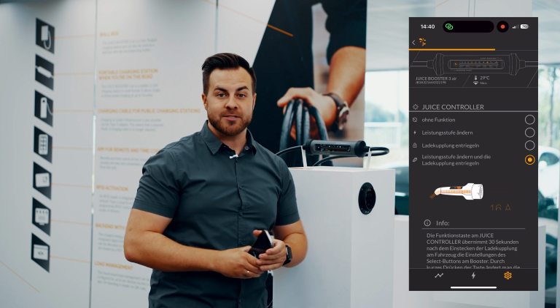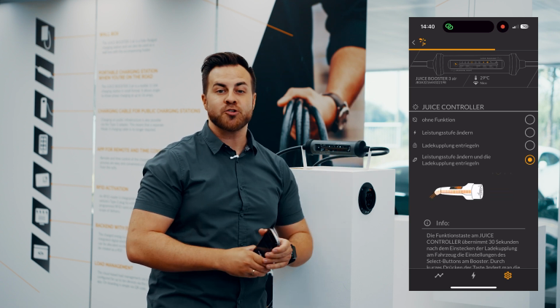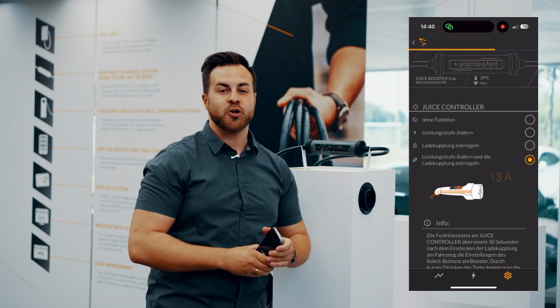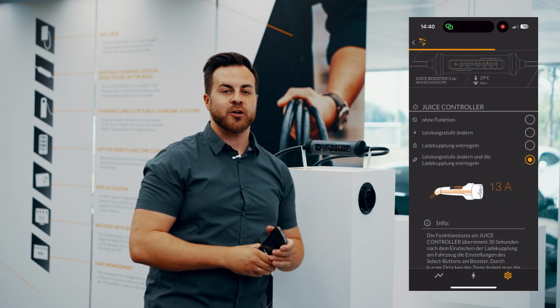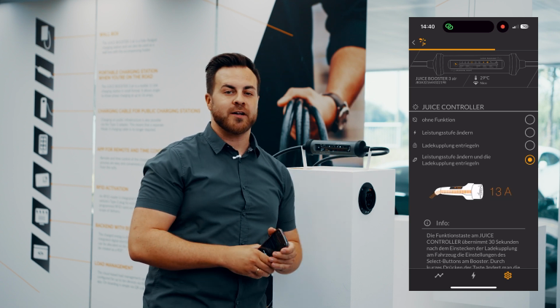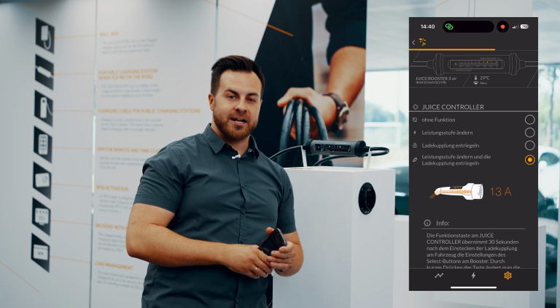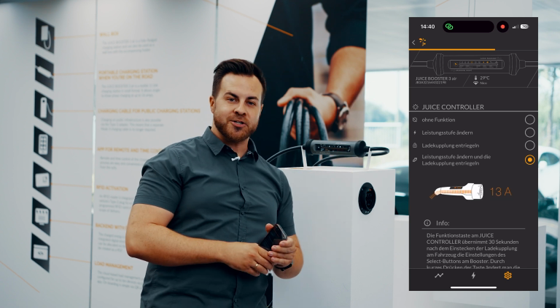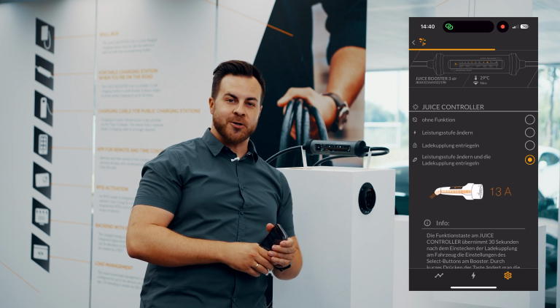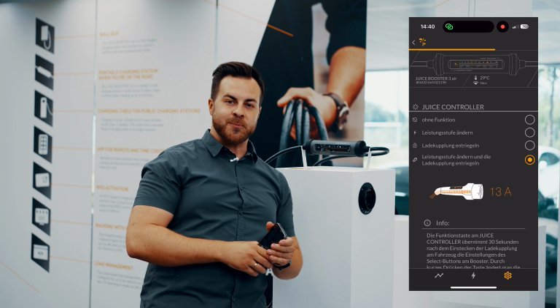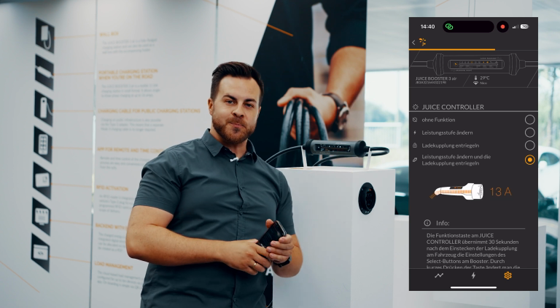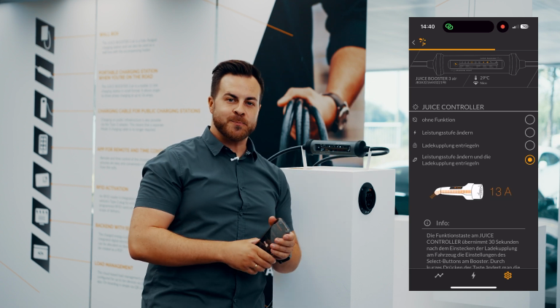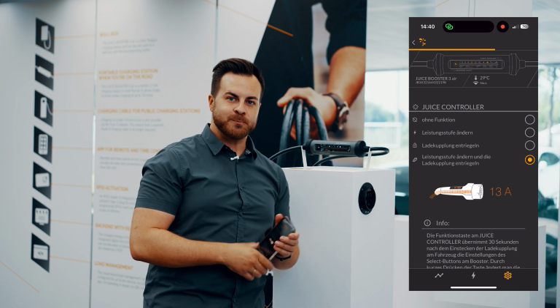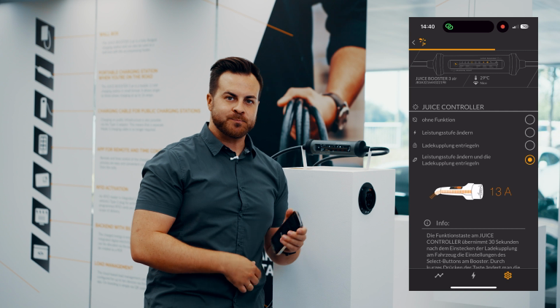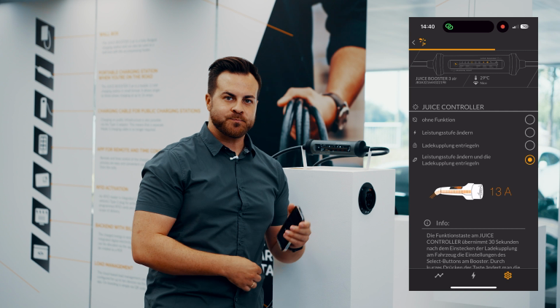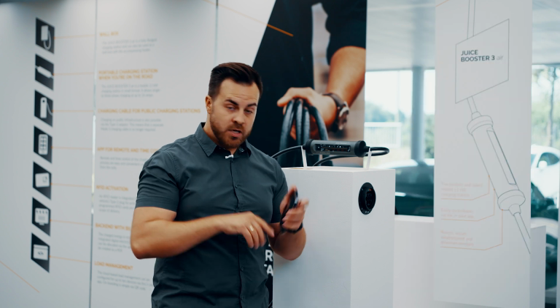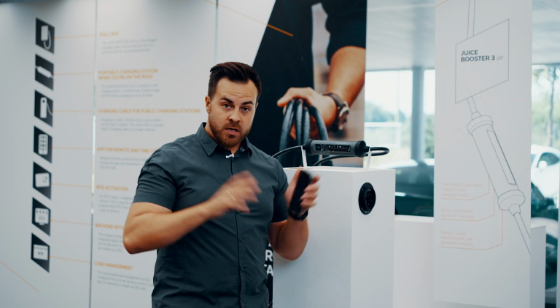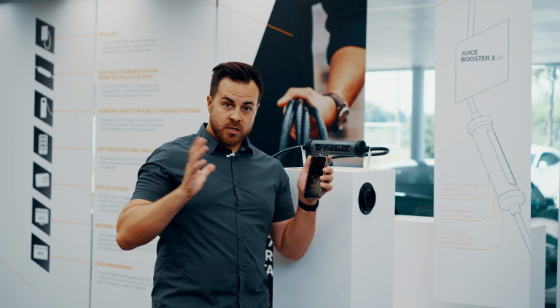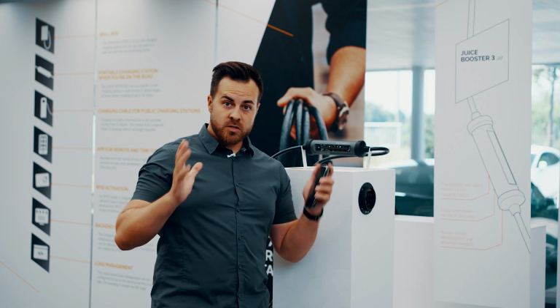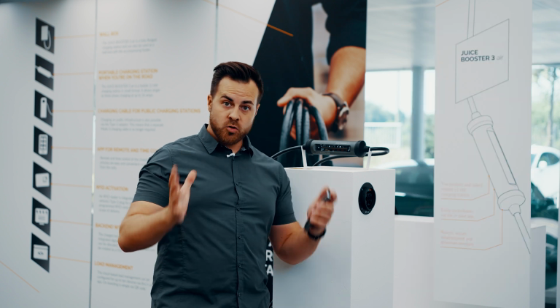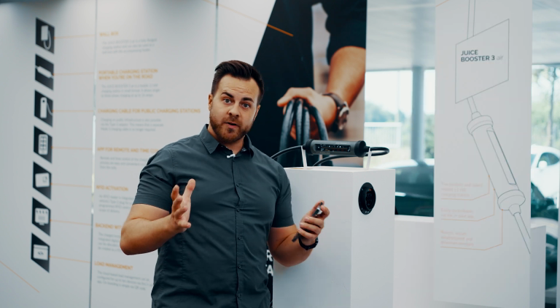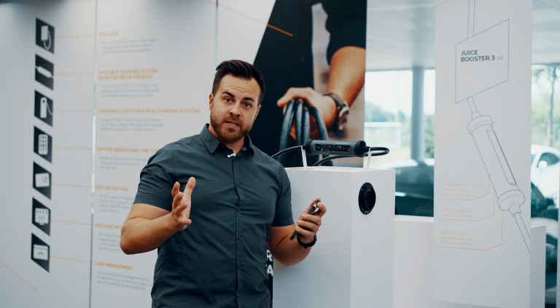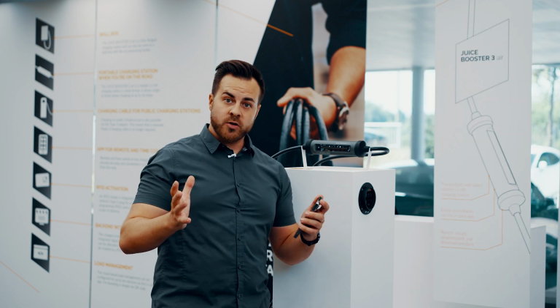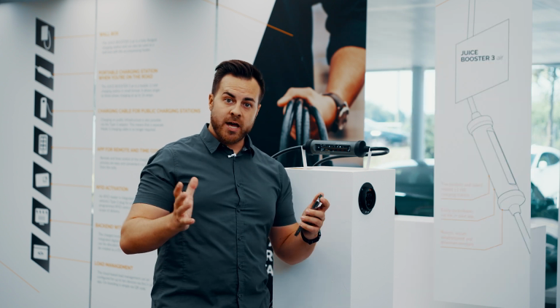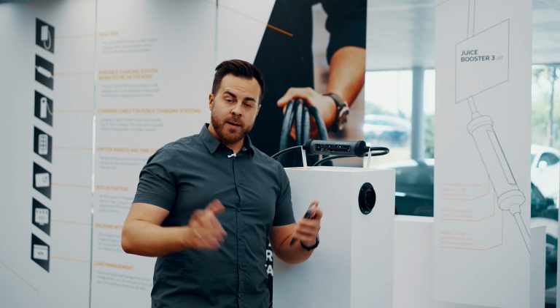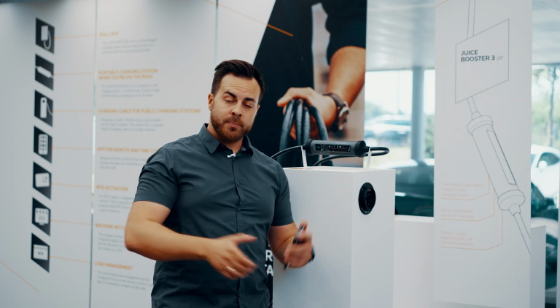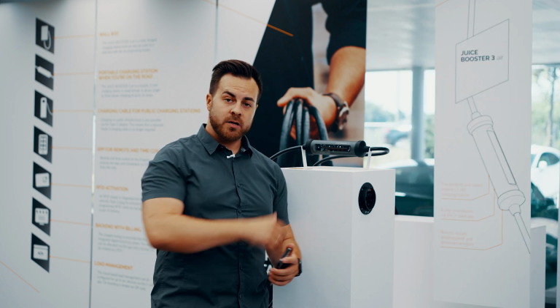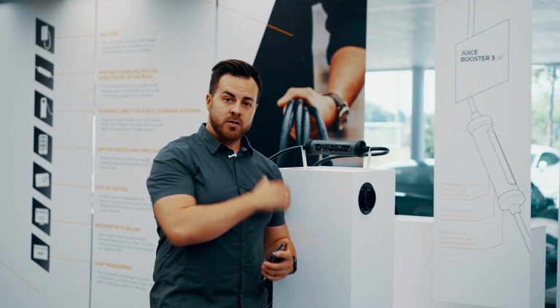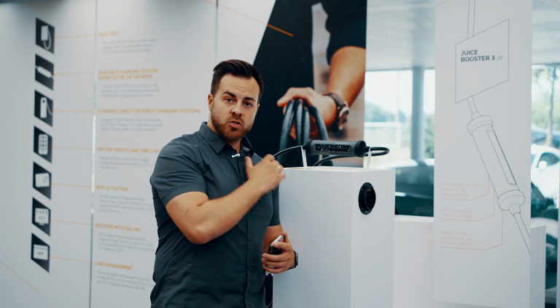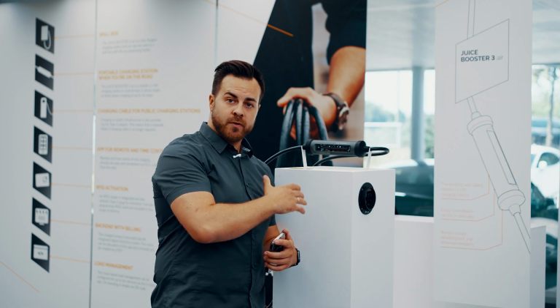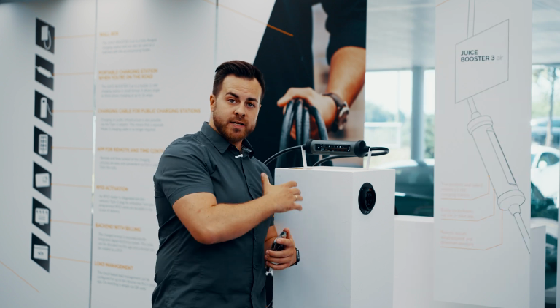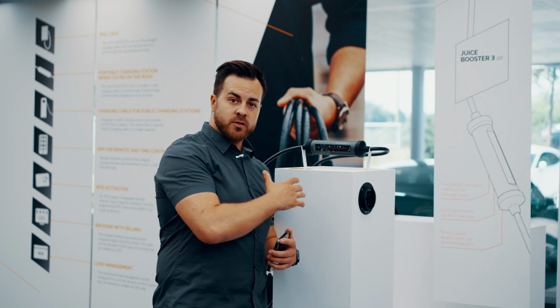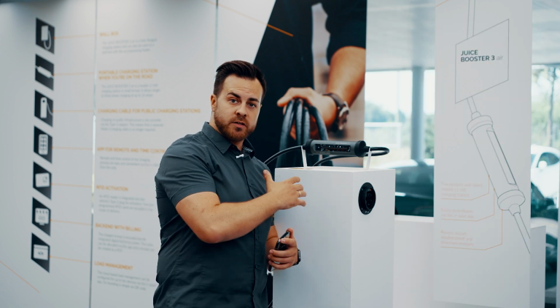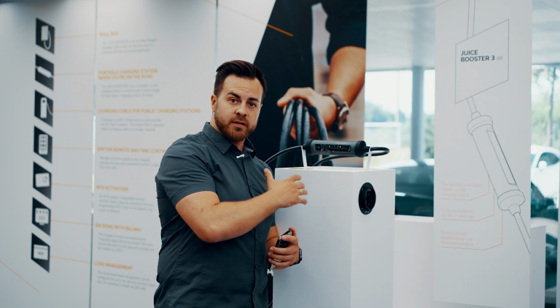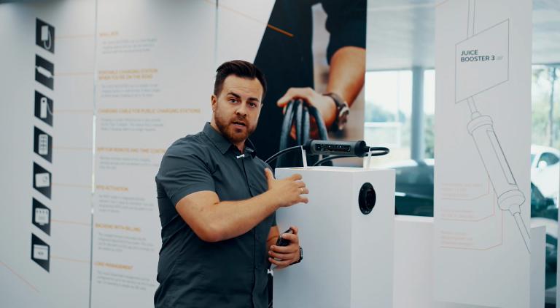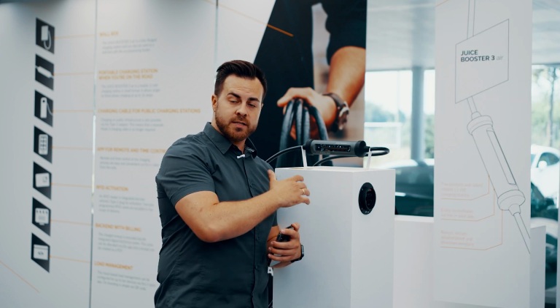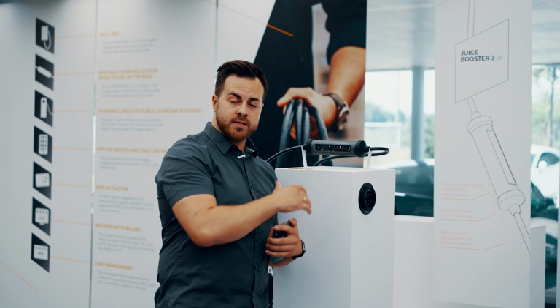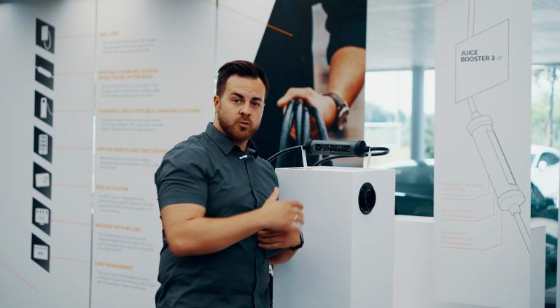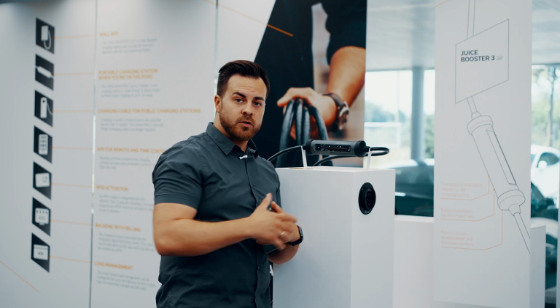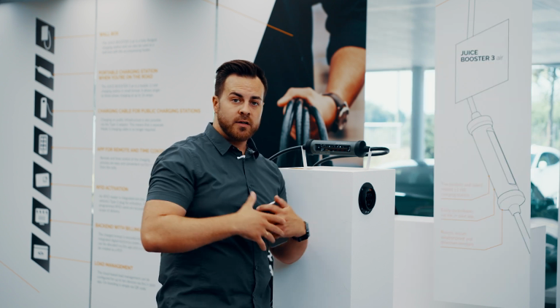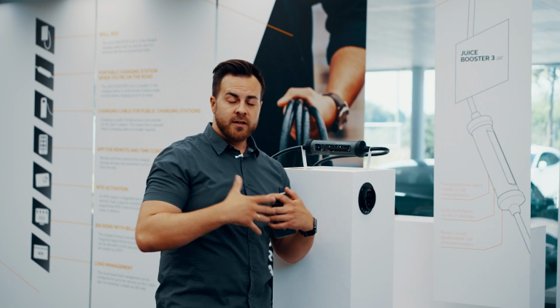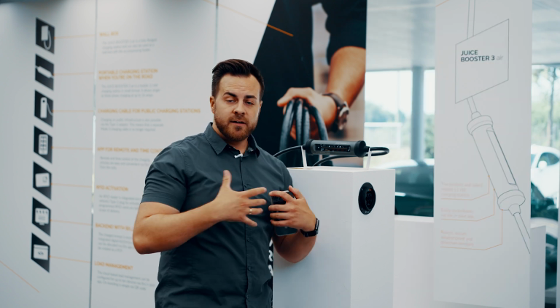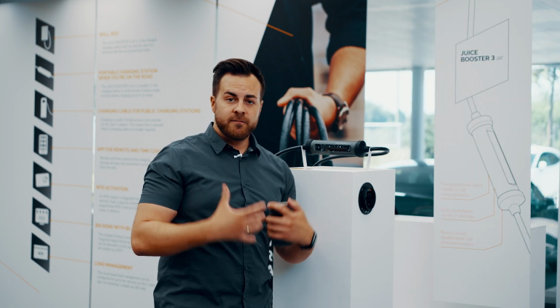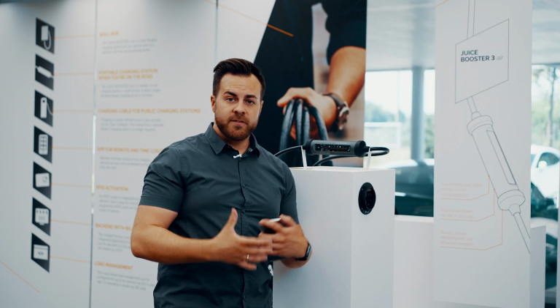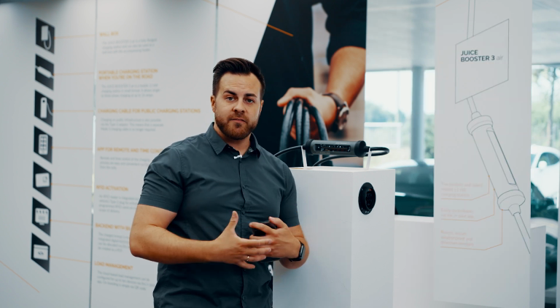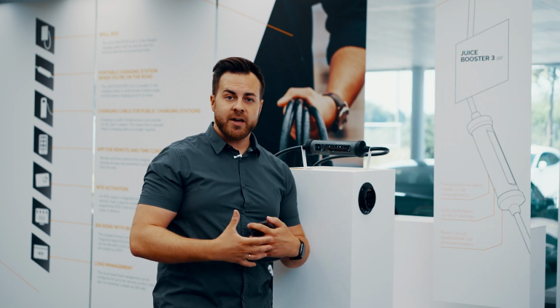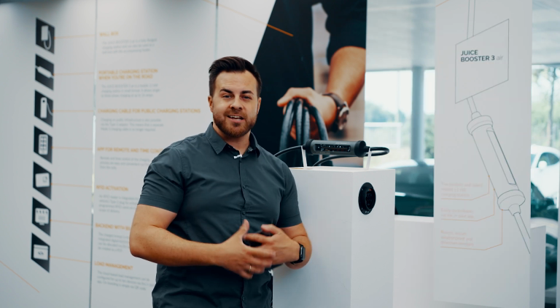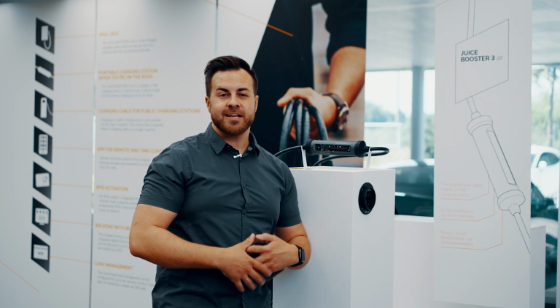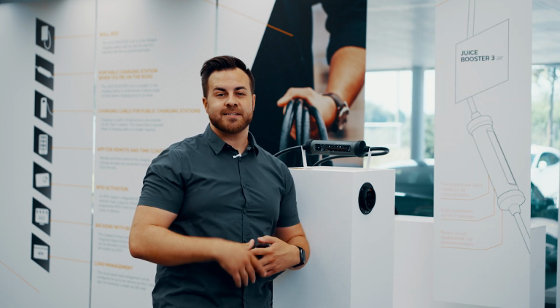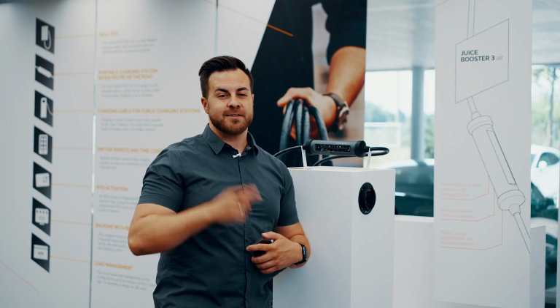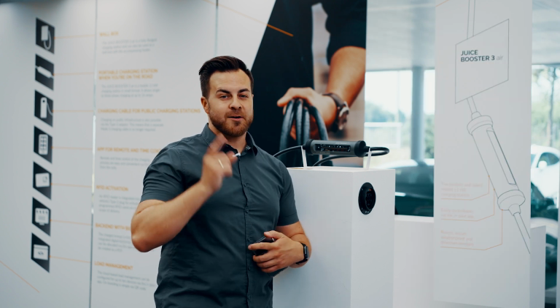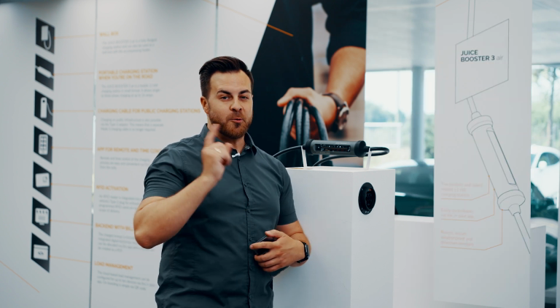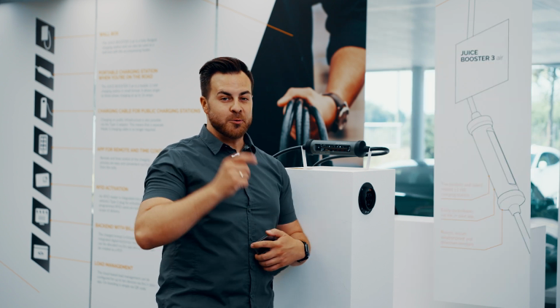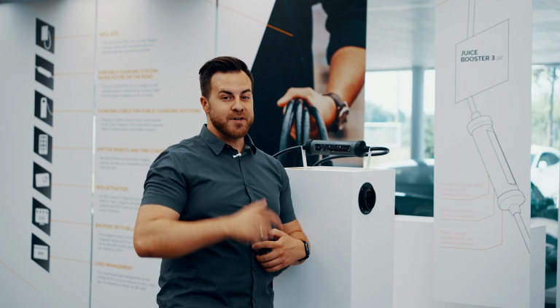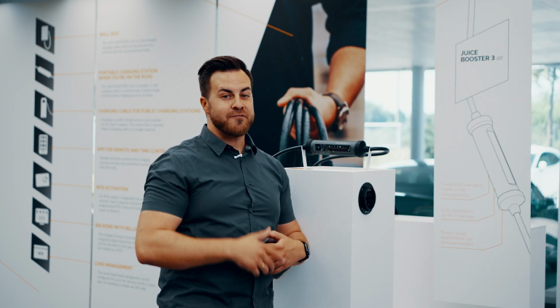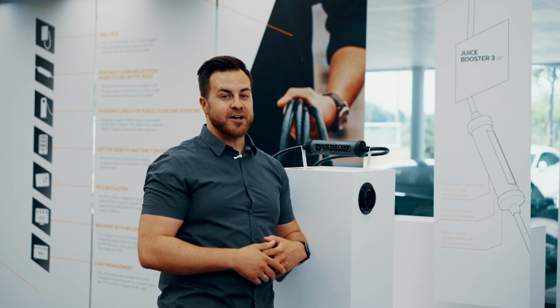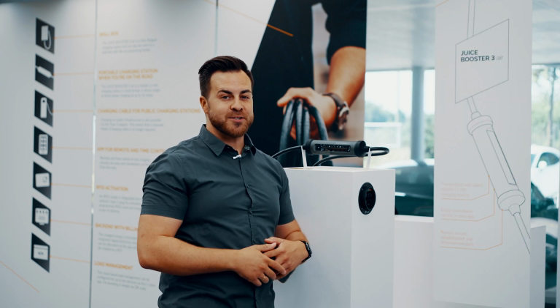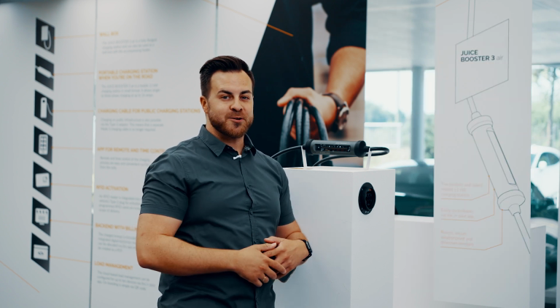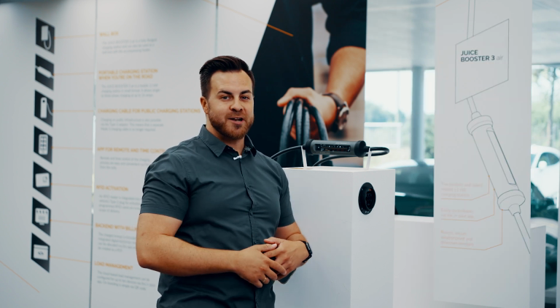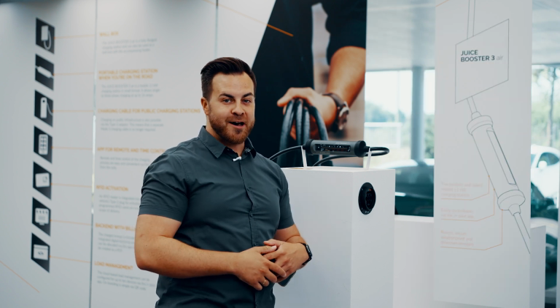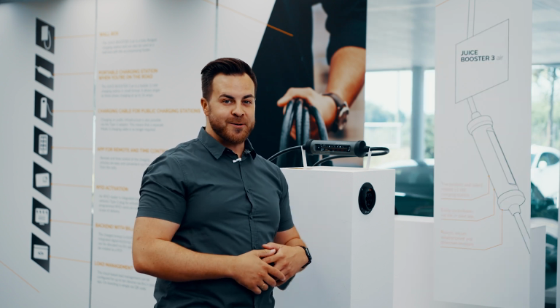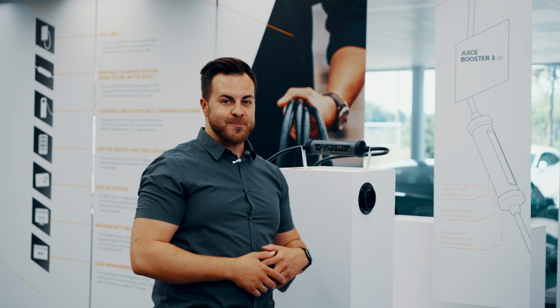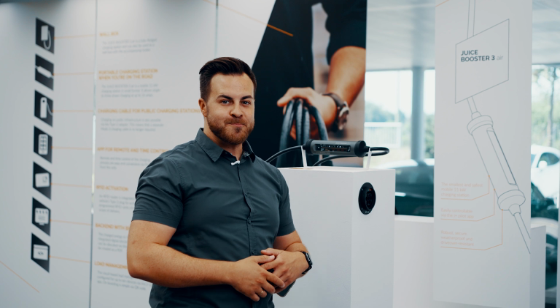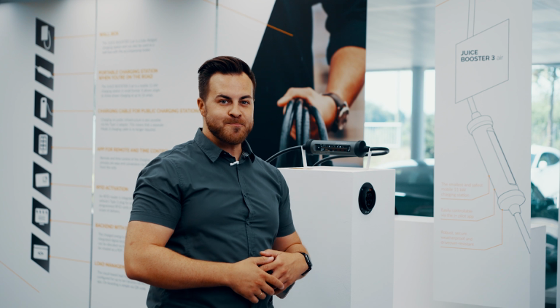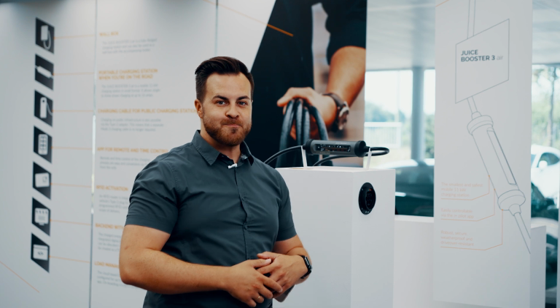Why not check out that short video? That's it for integration. Now let's charge our vehicle.